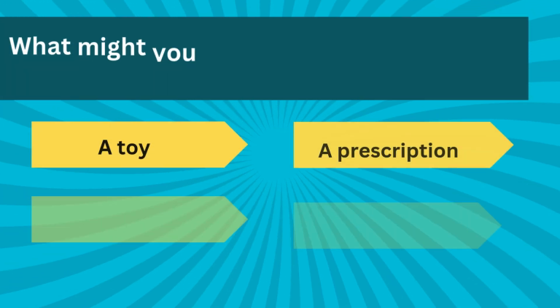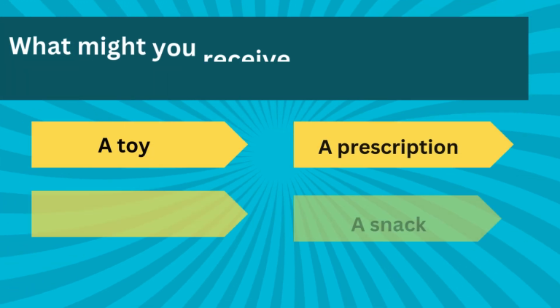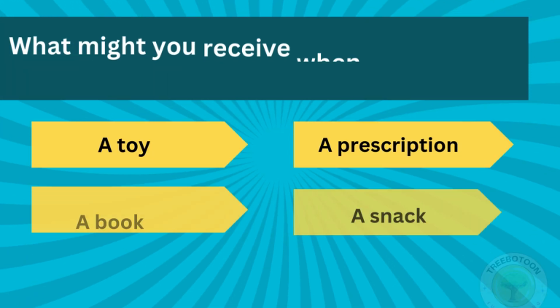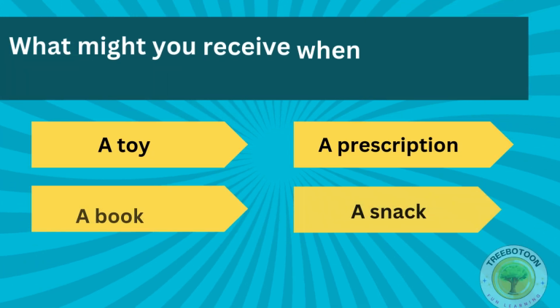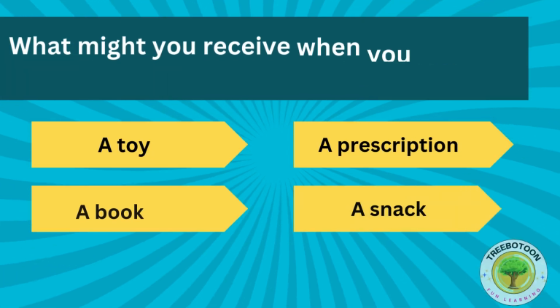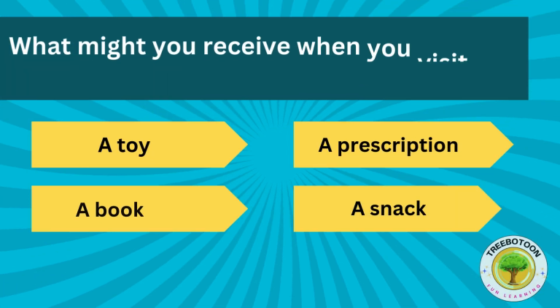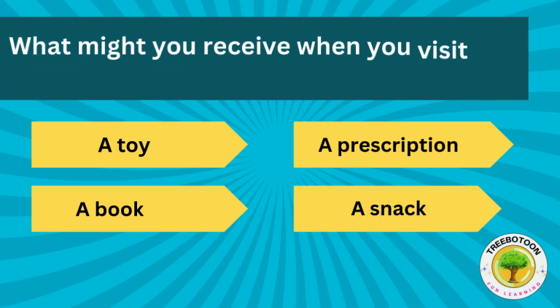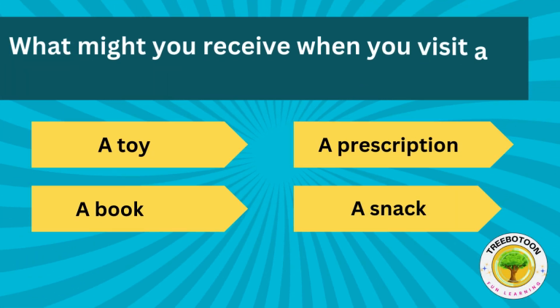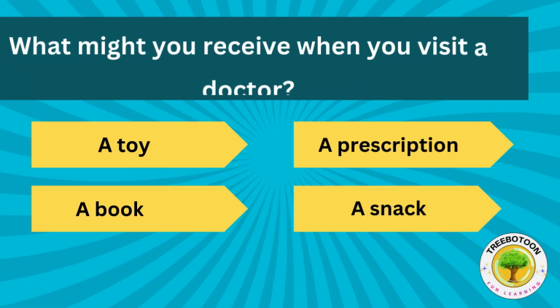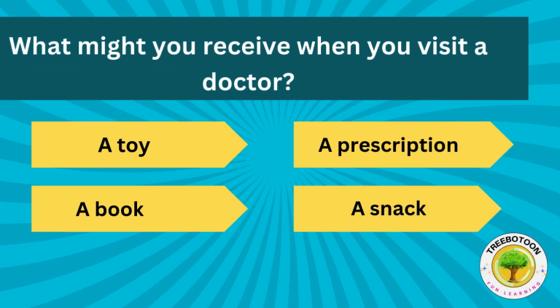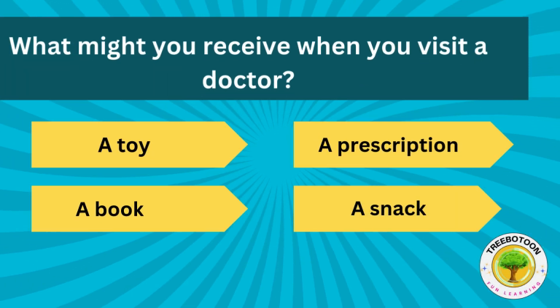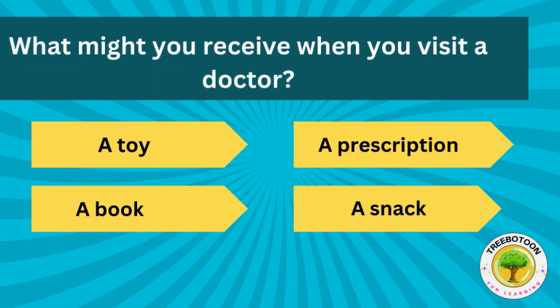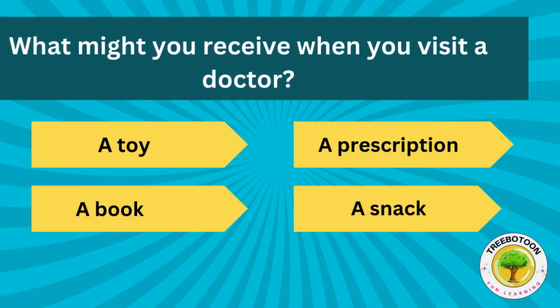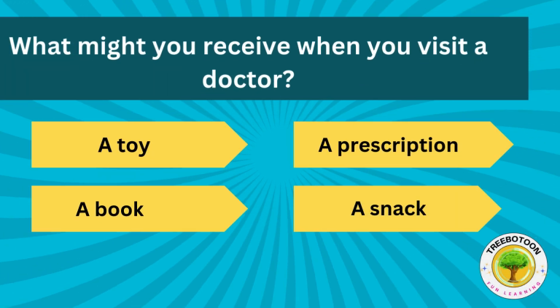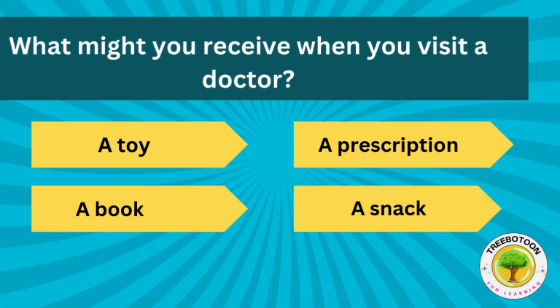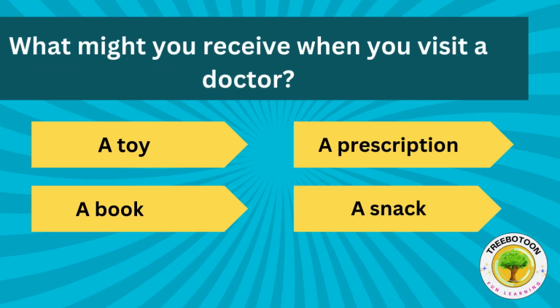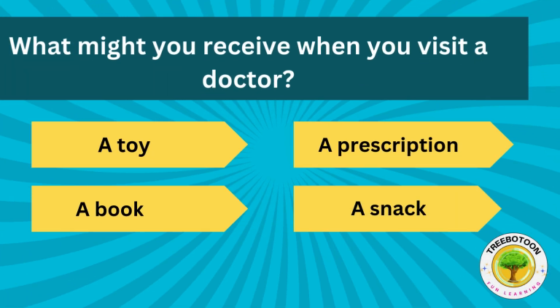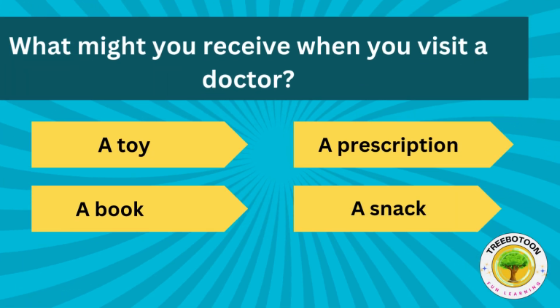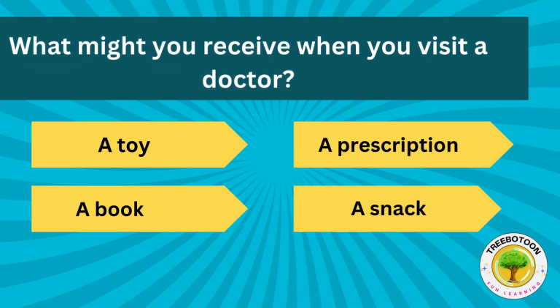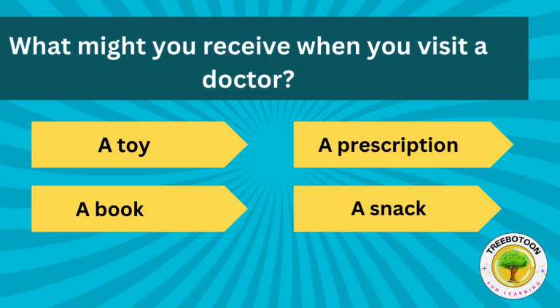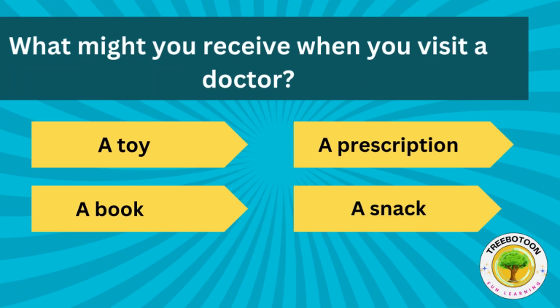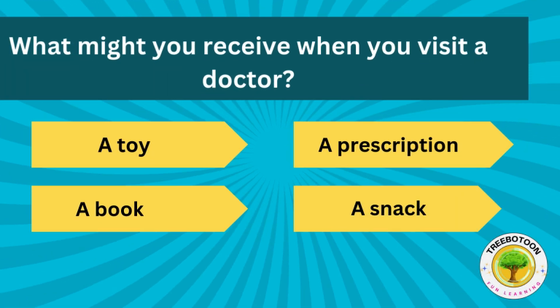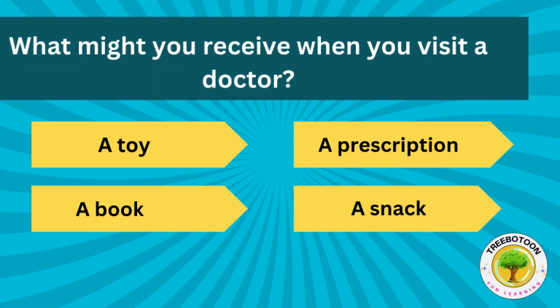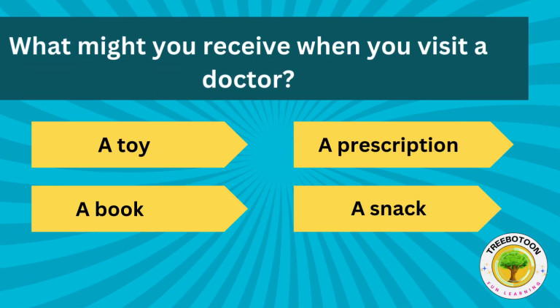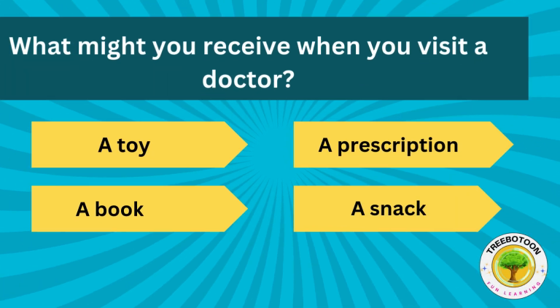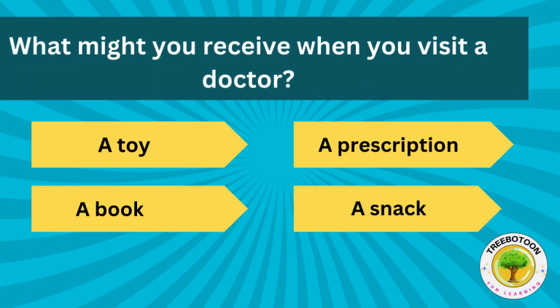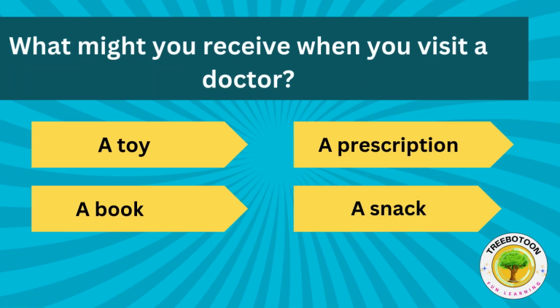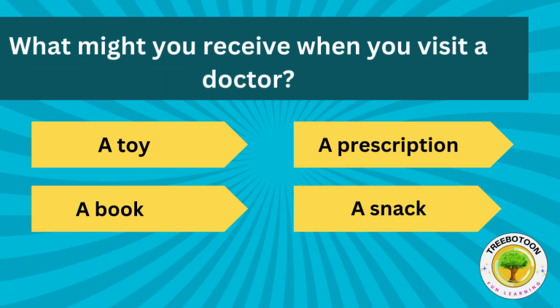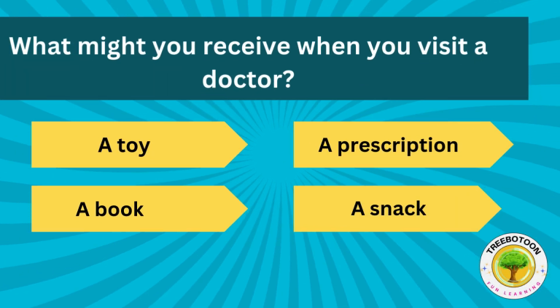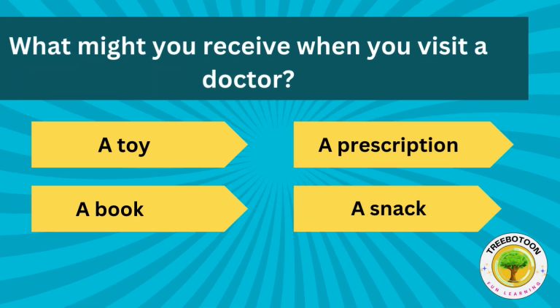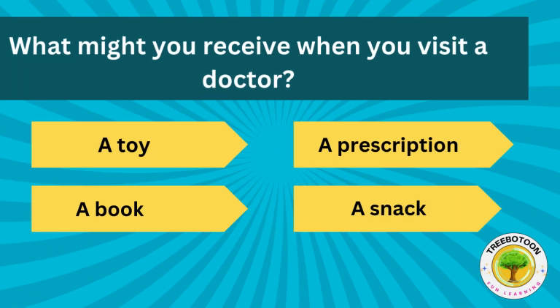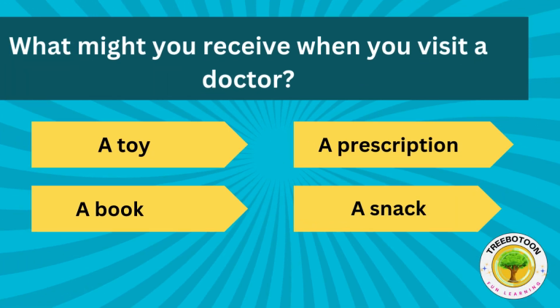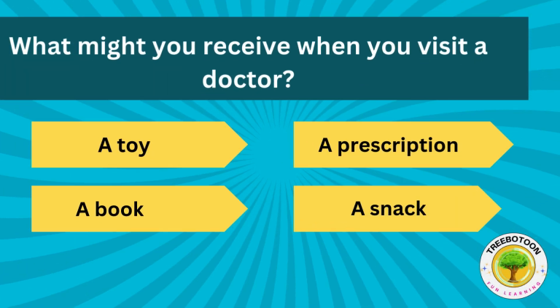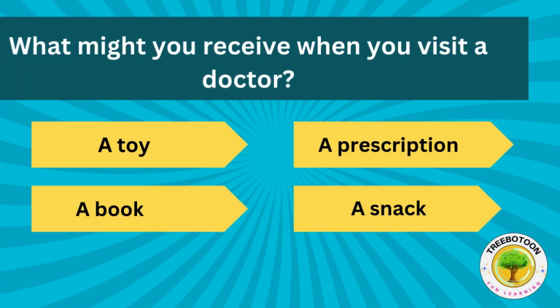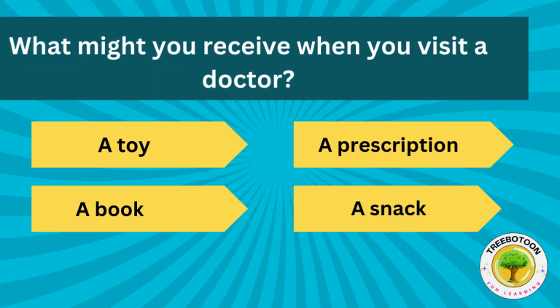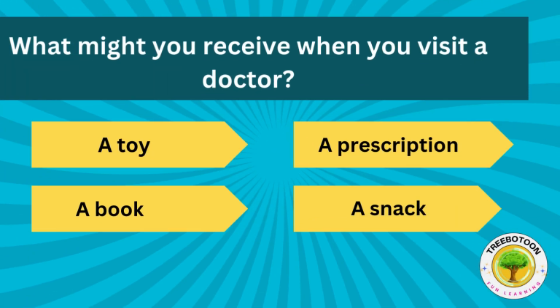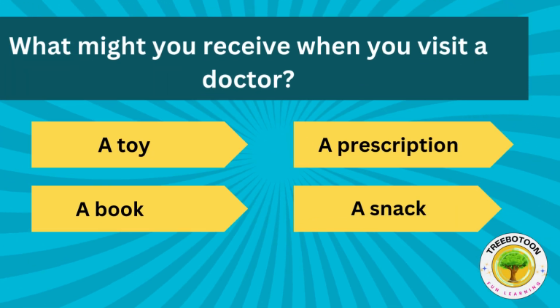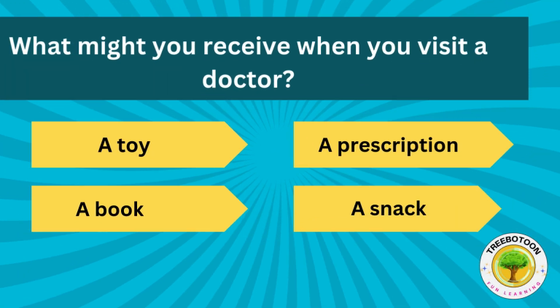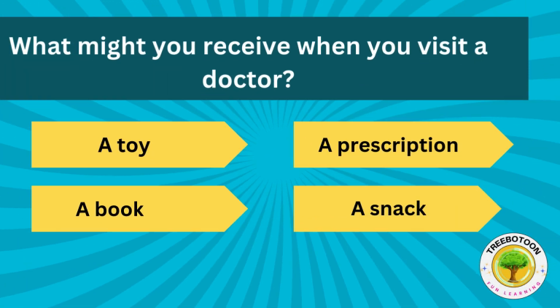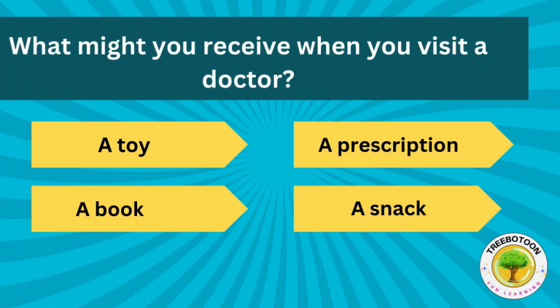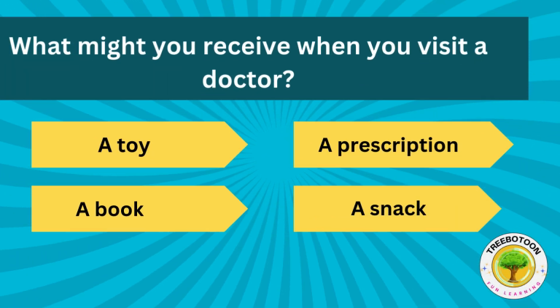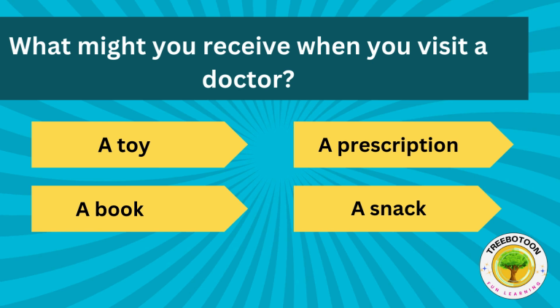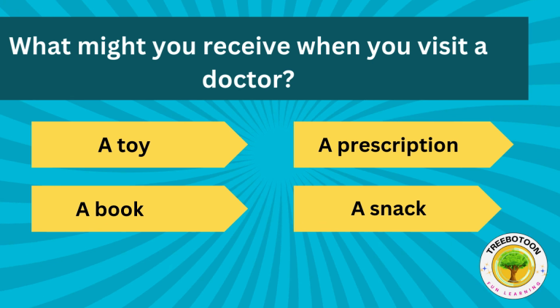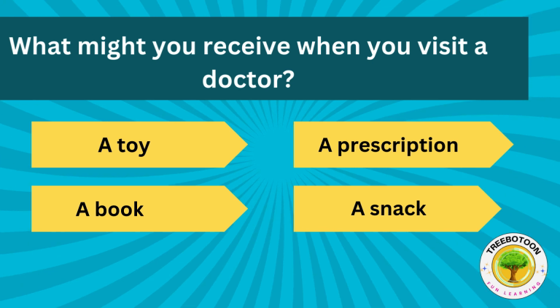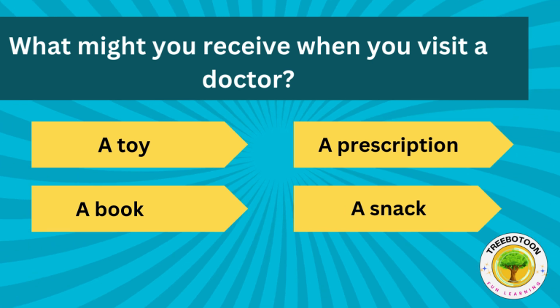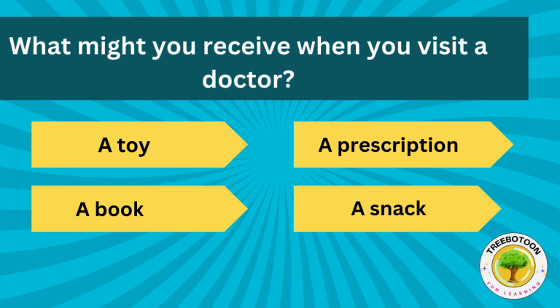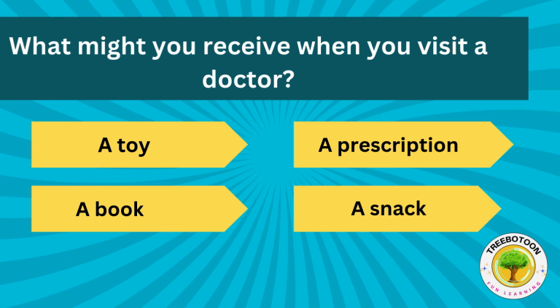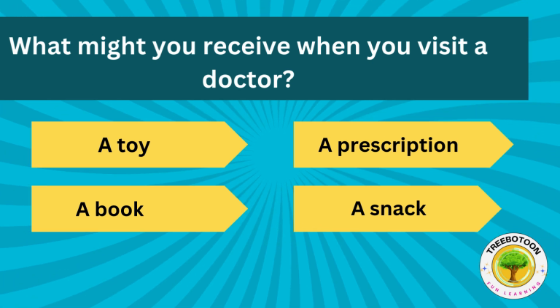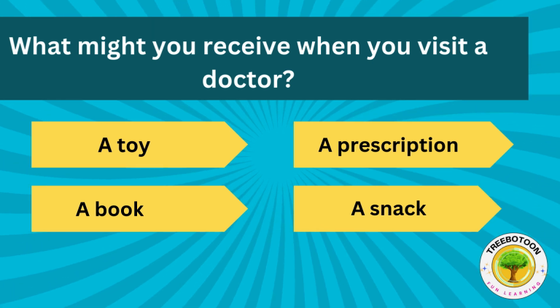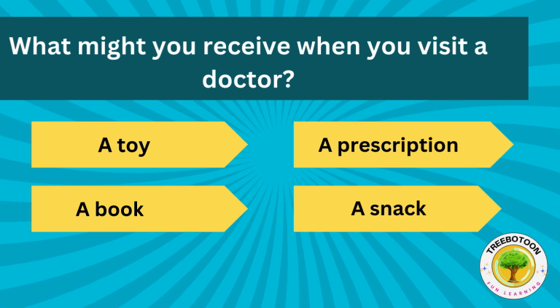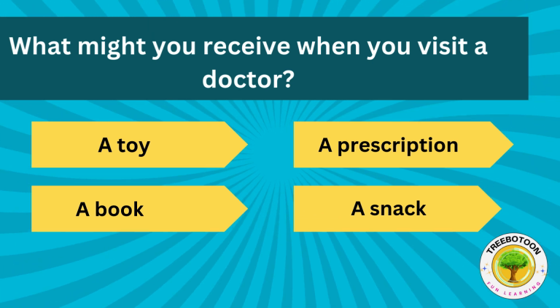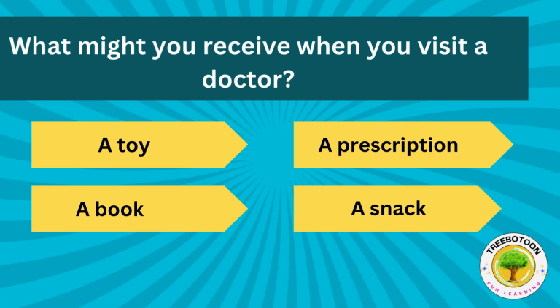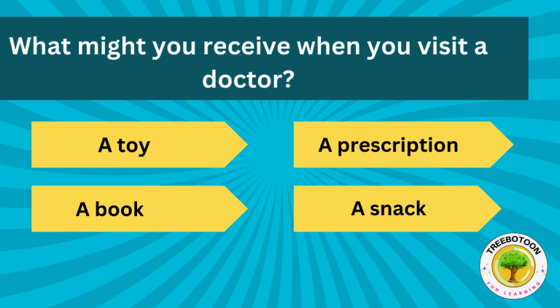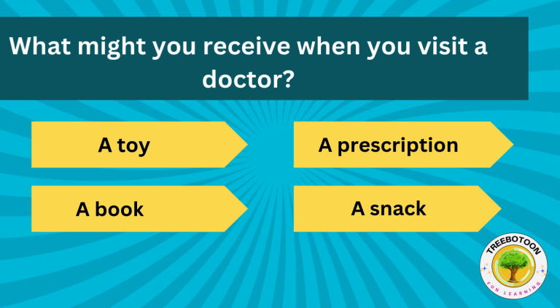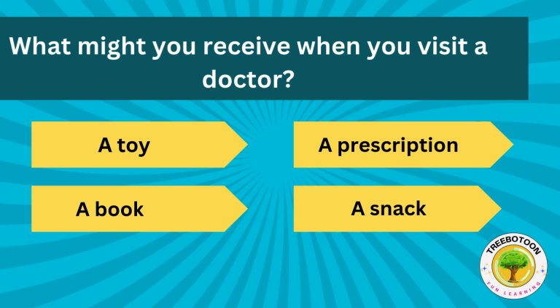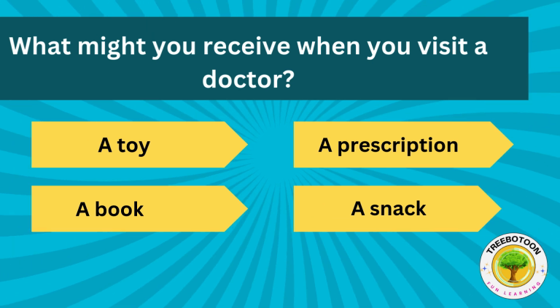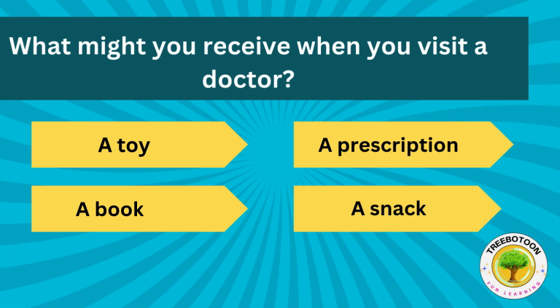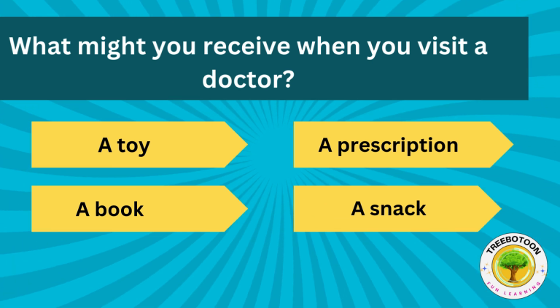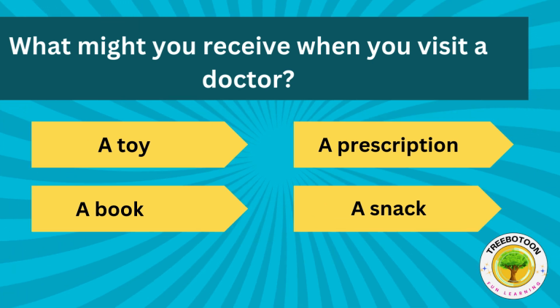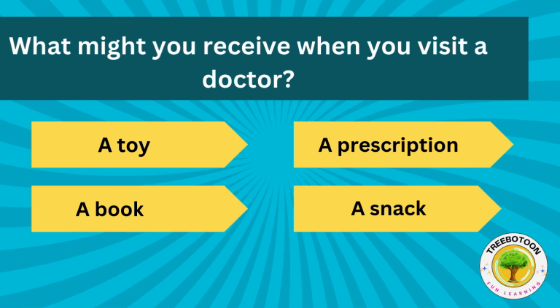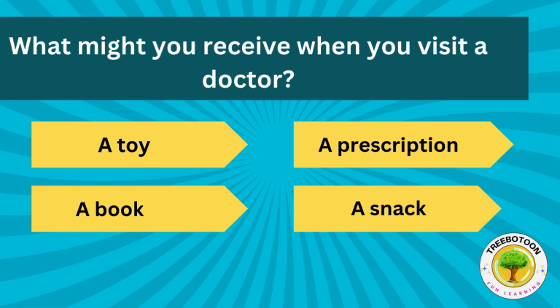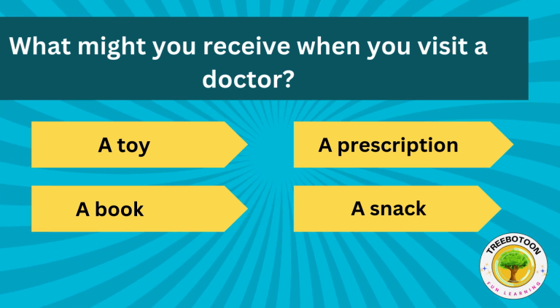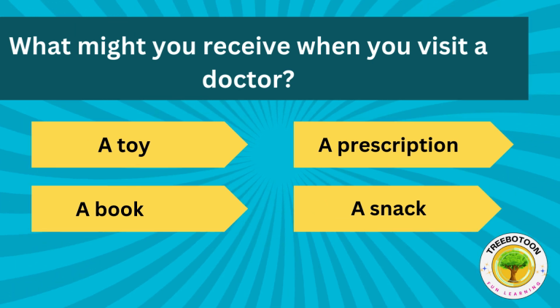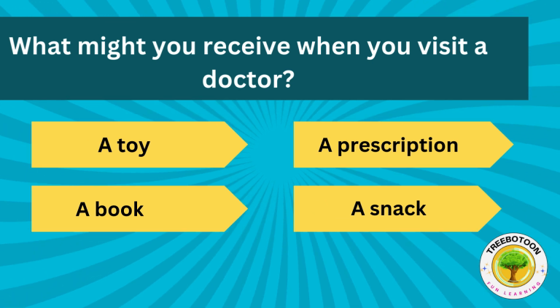What might you receive when you visit a doctor? A toy, a prescription, a book or a snack?